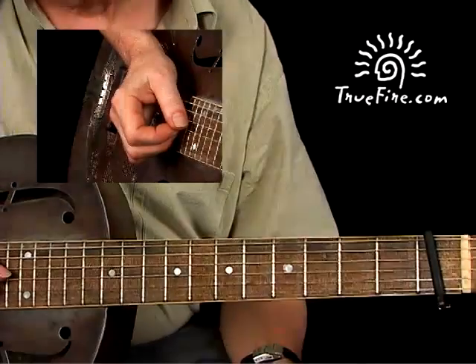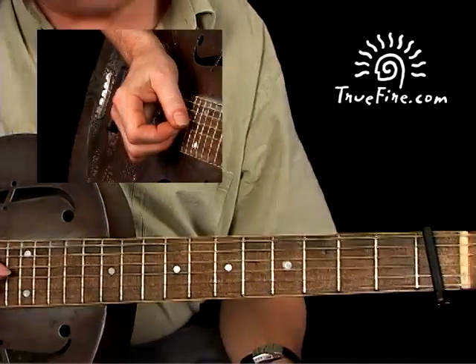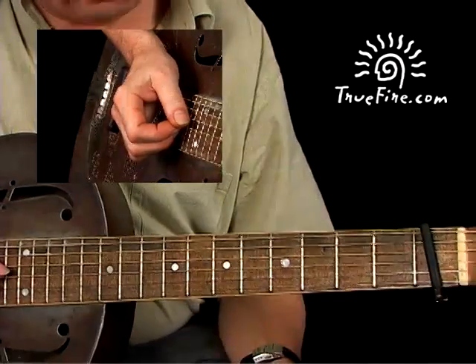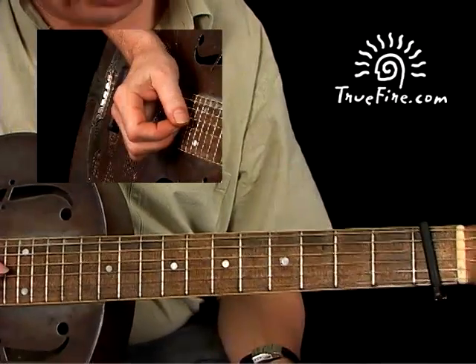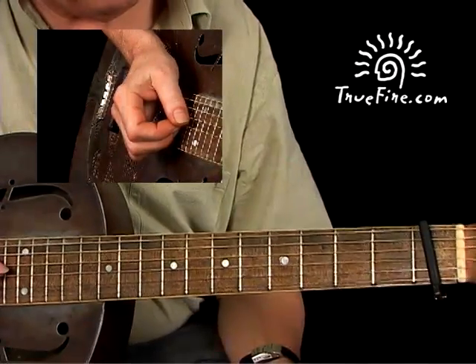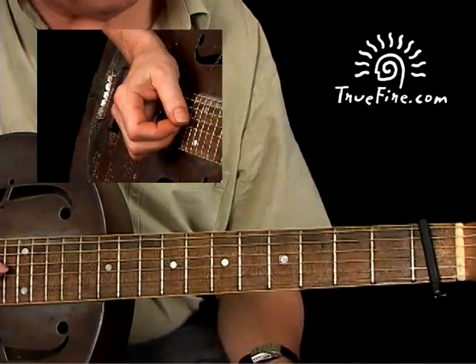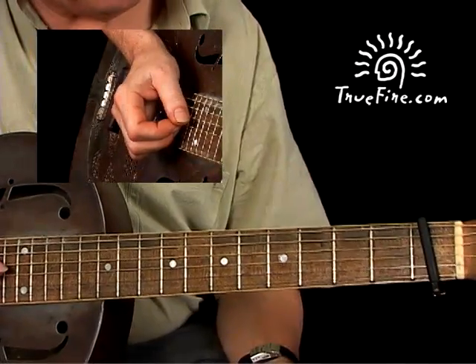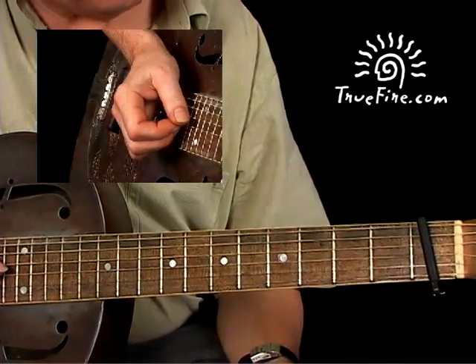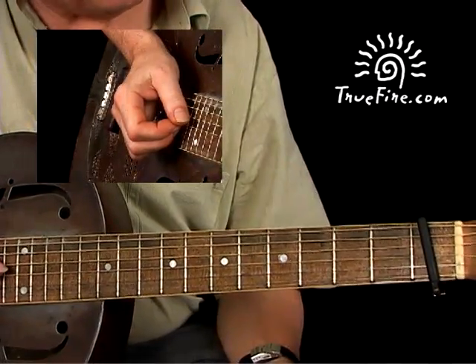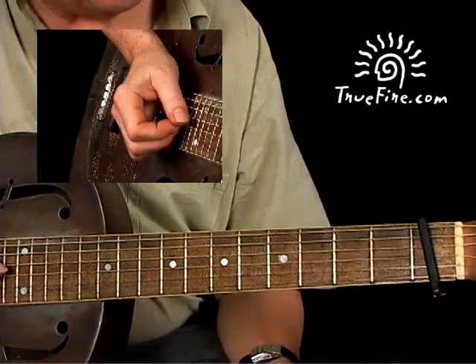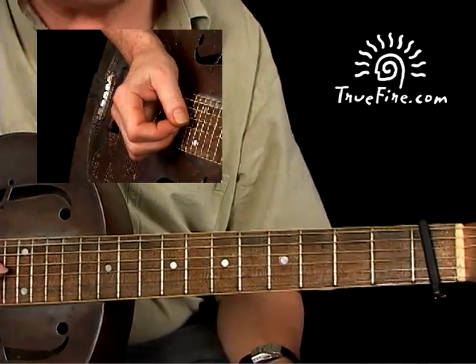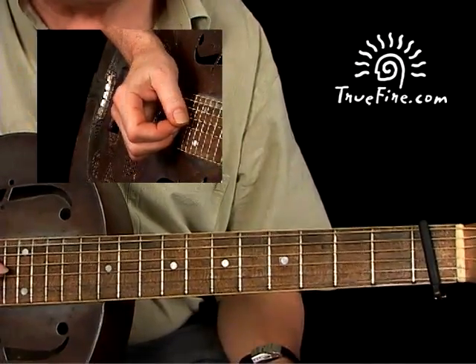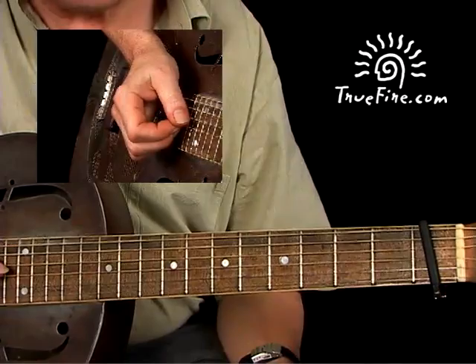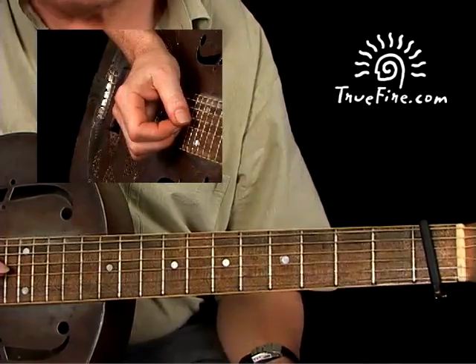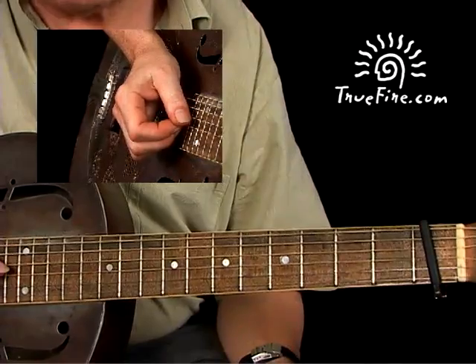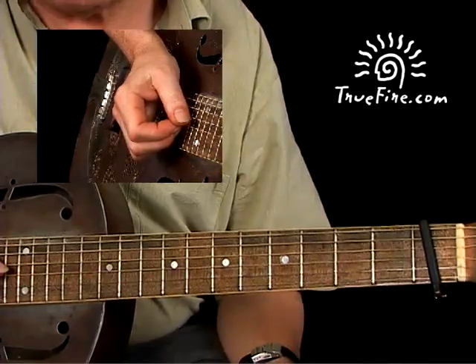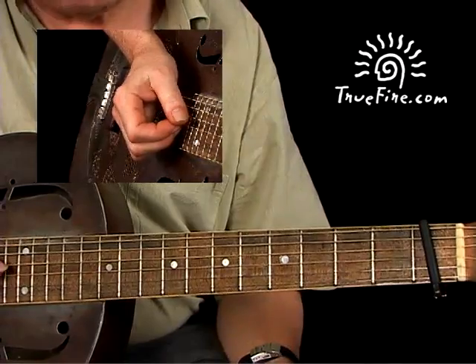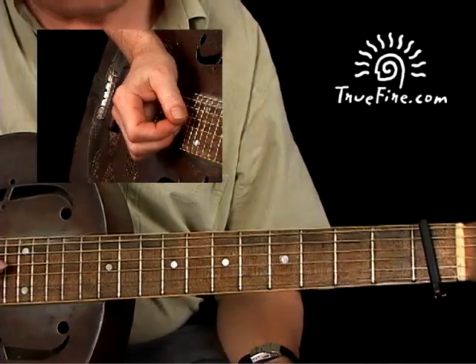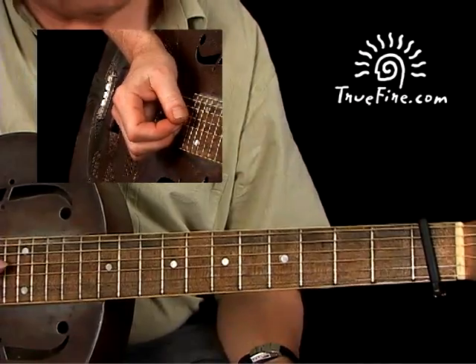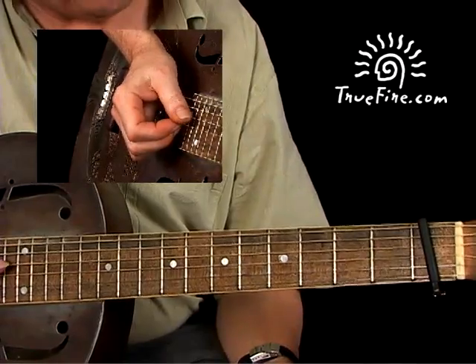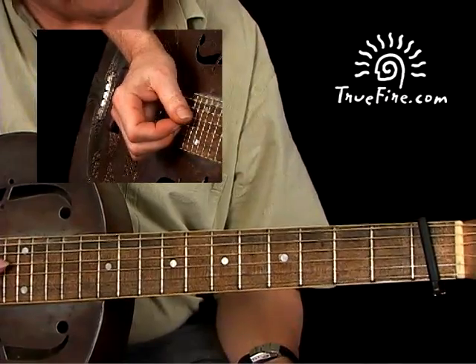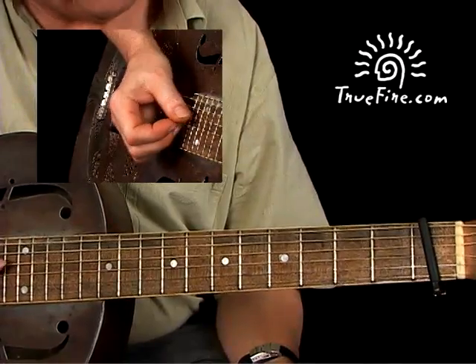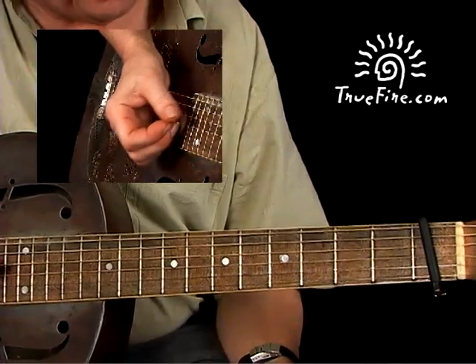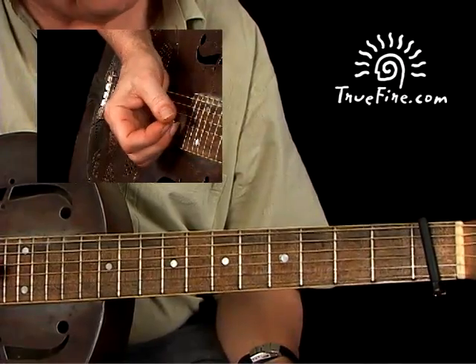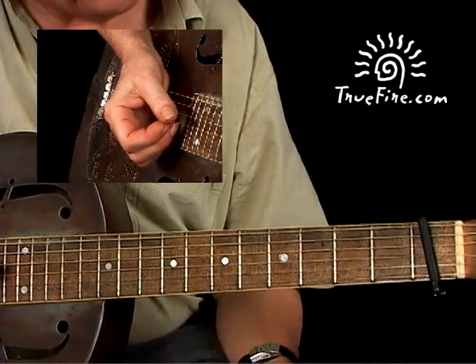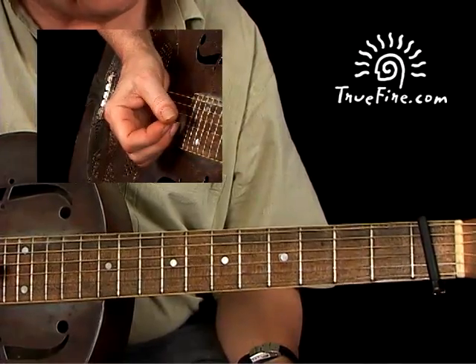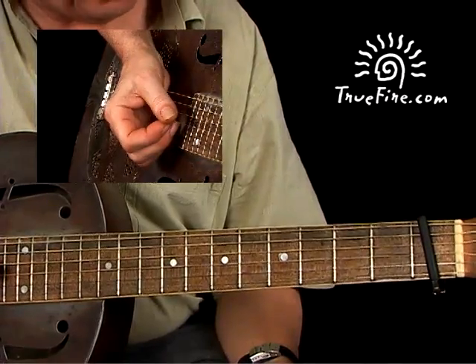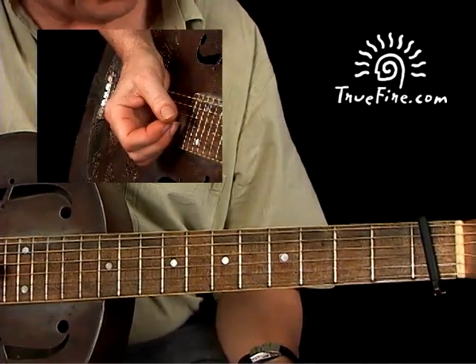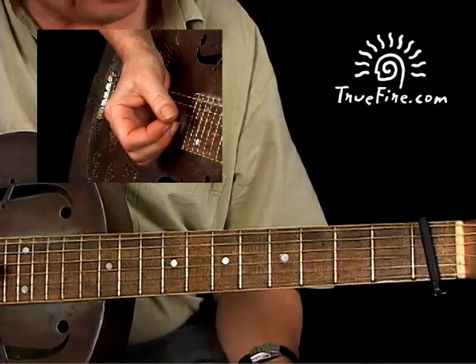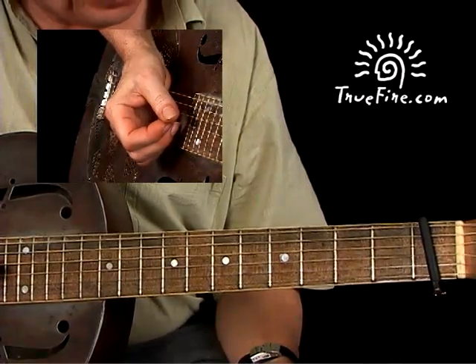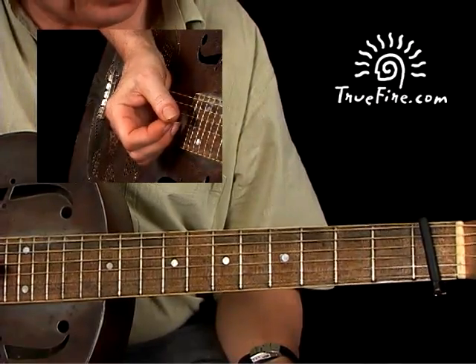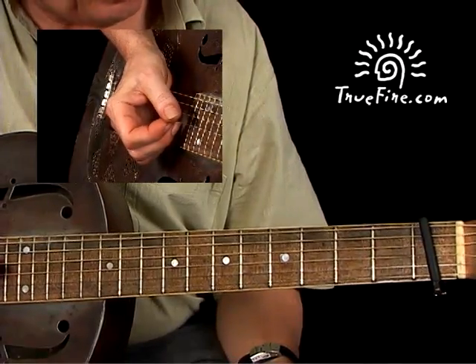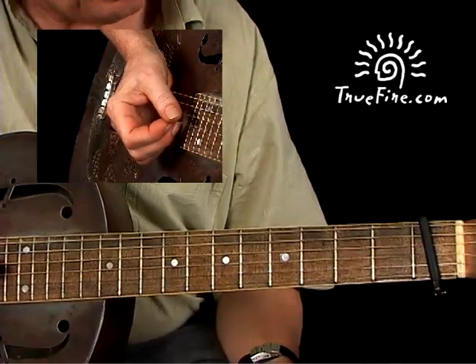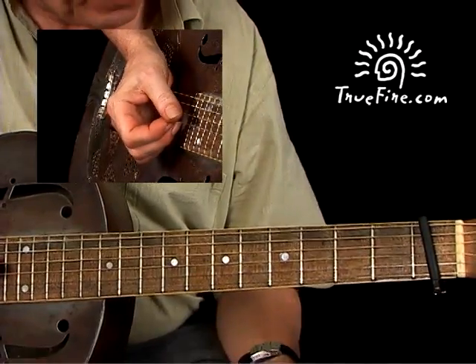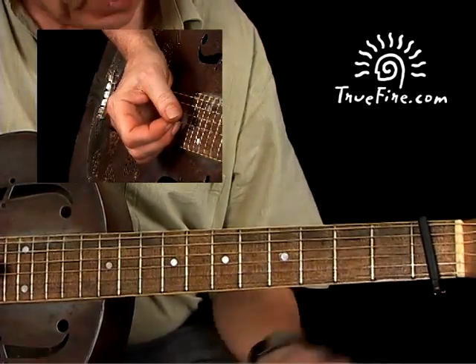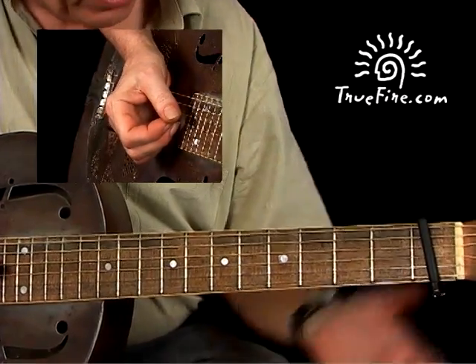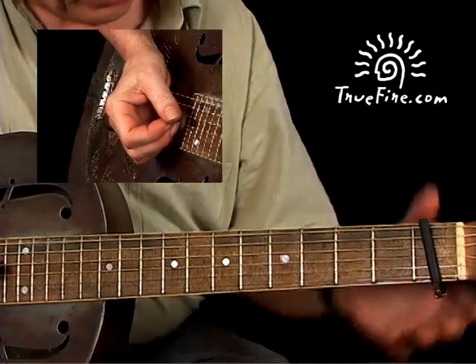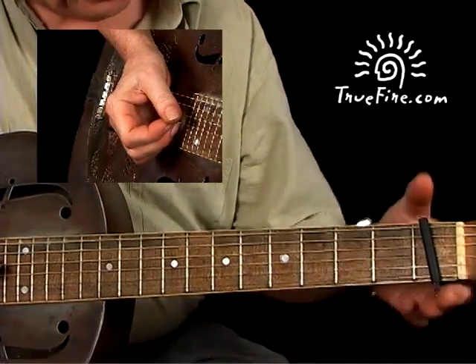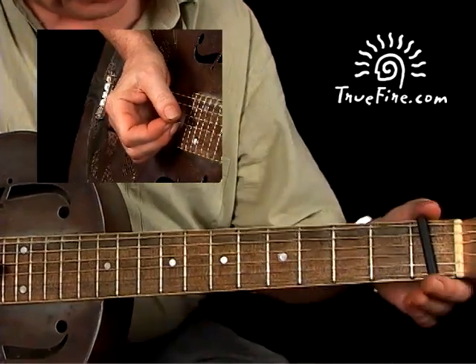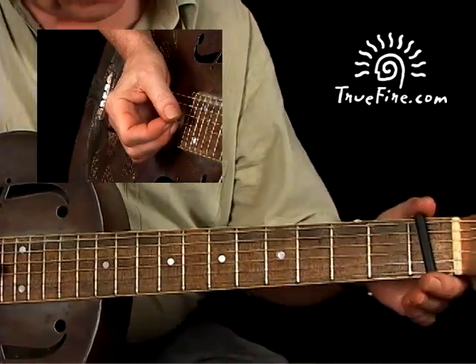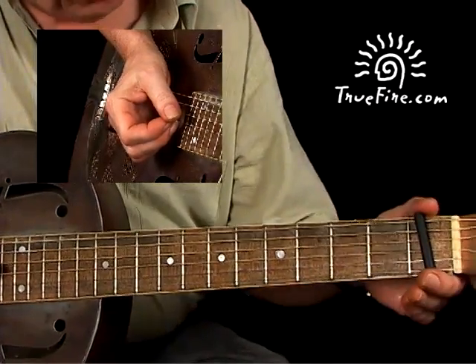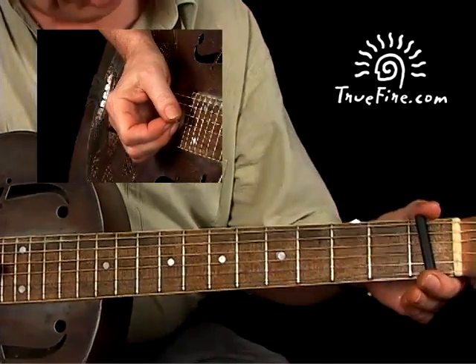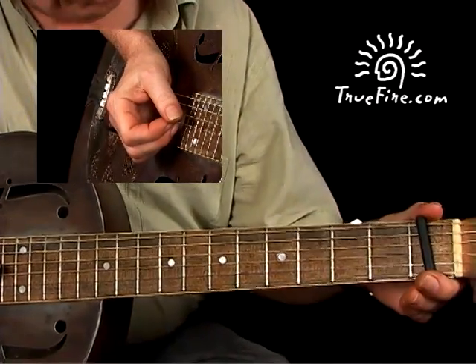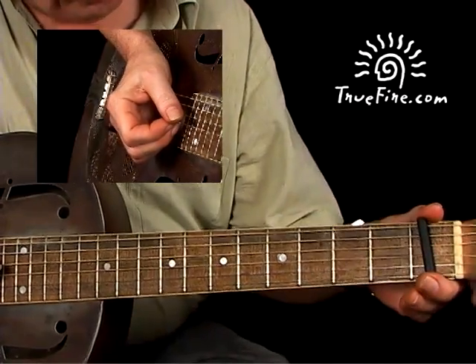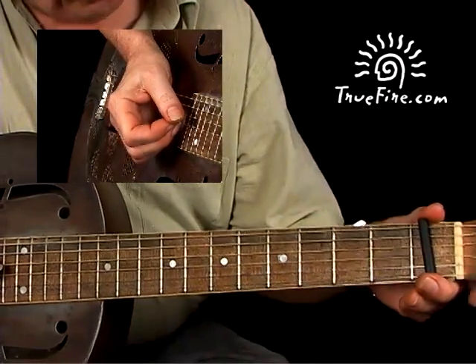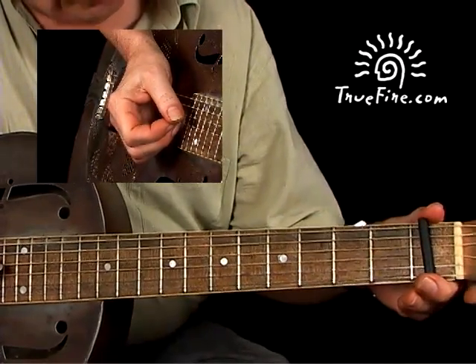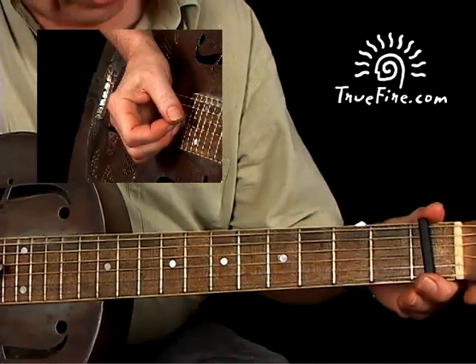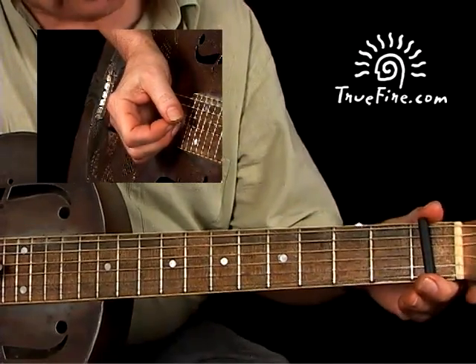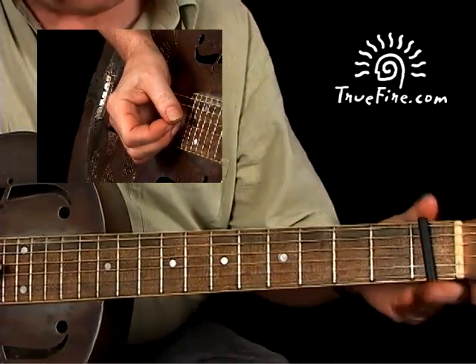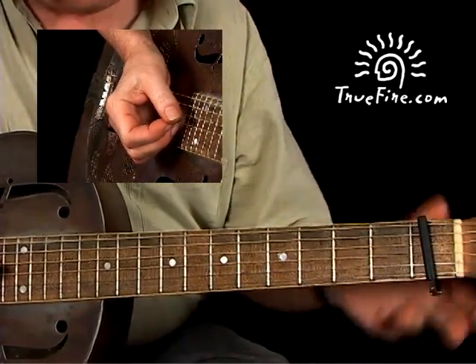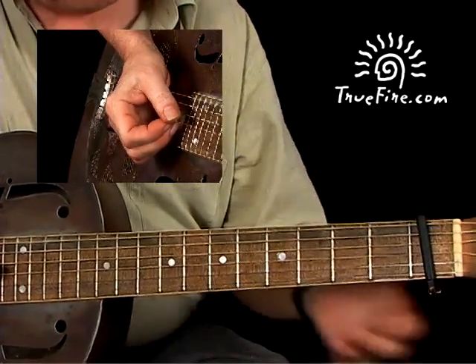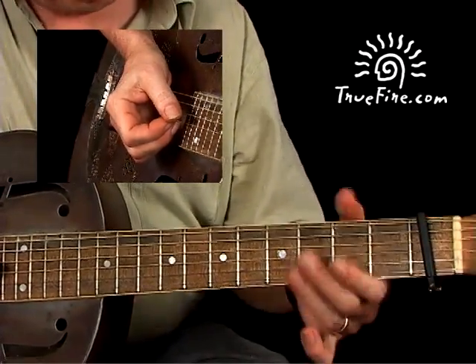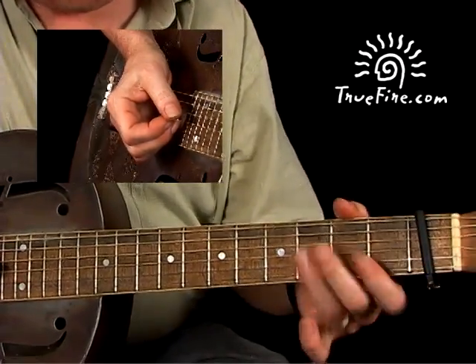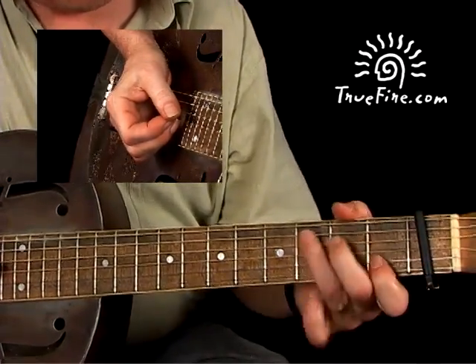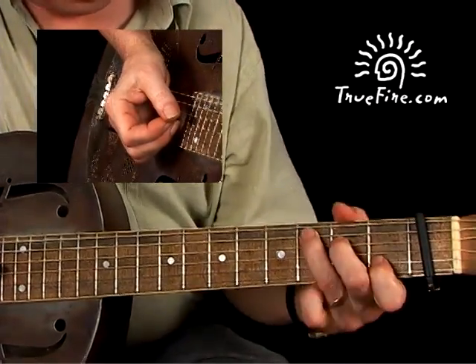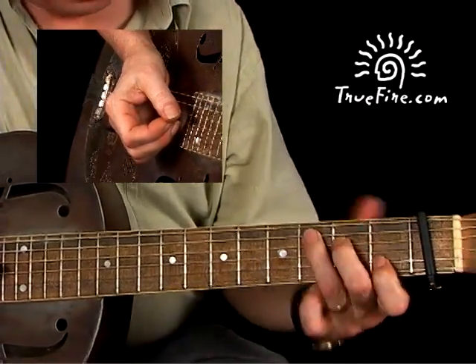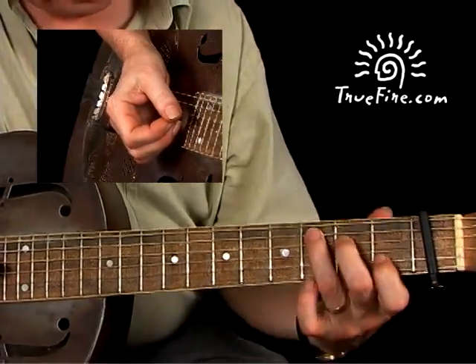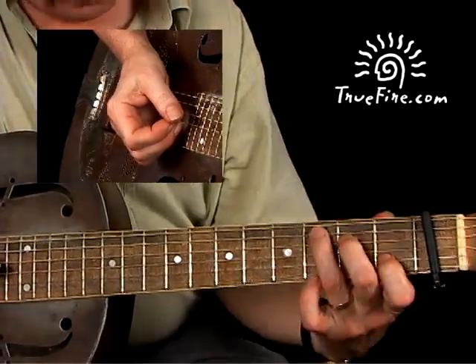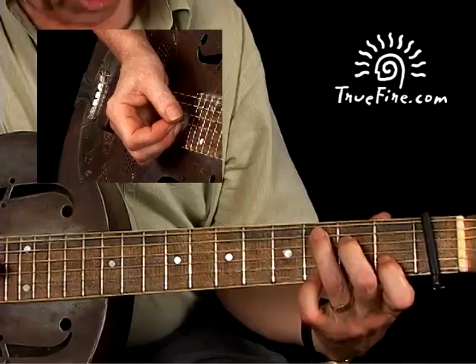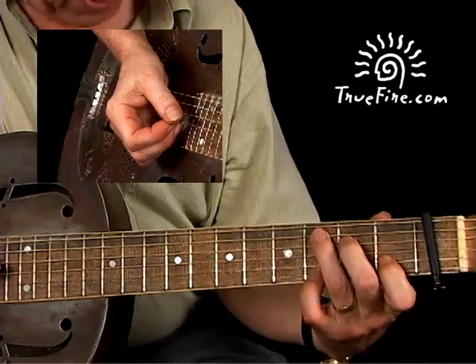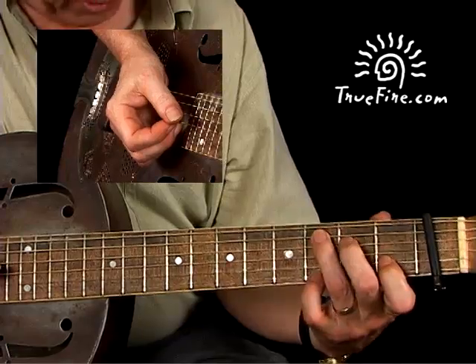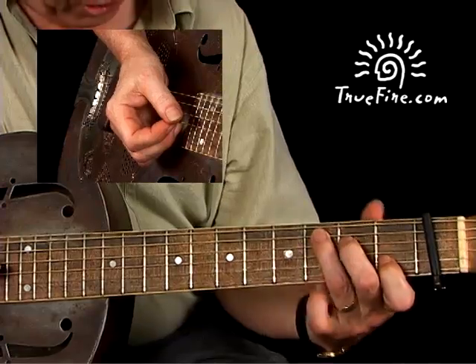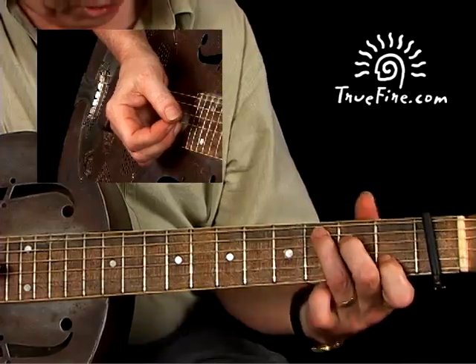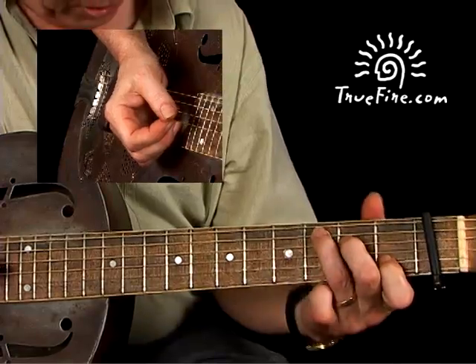We're going to do Down to Dirt Road Blues now by Charlie Patton, capo up one fret, playing in C position.